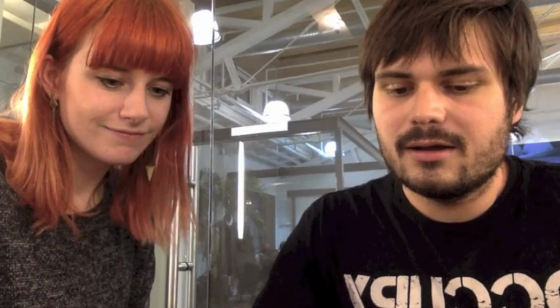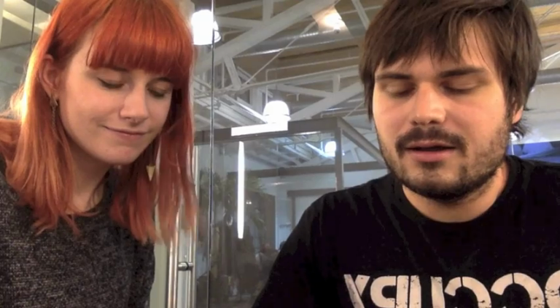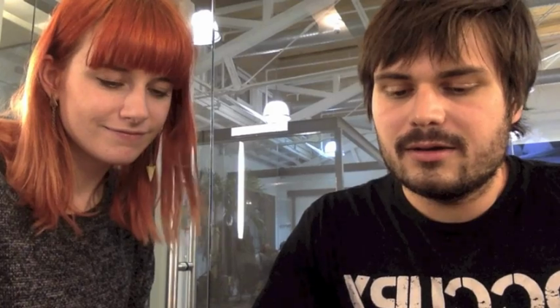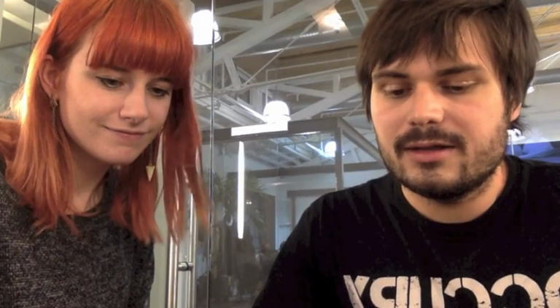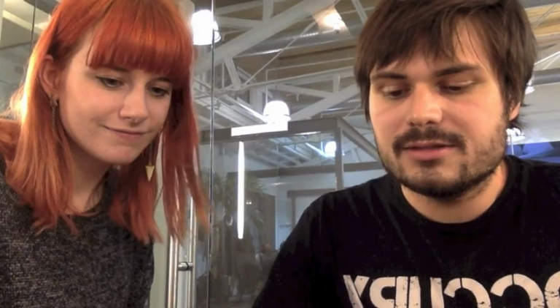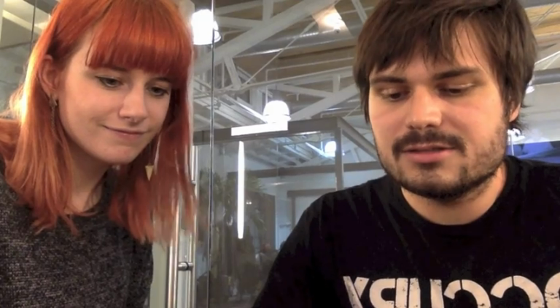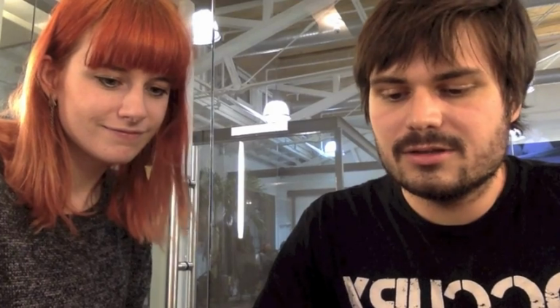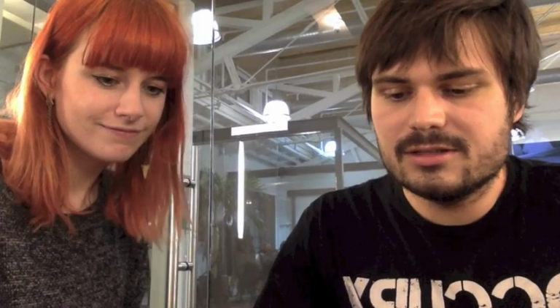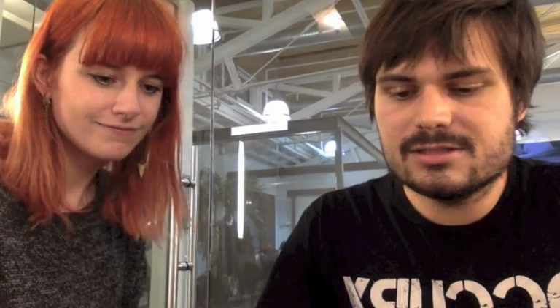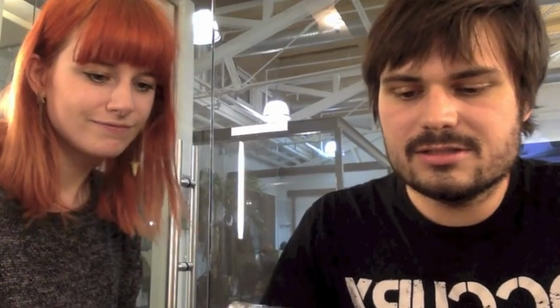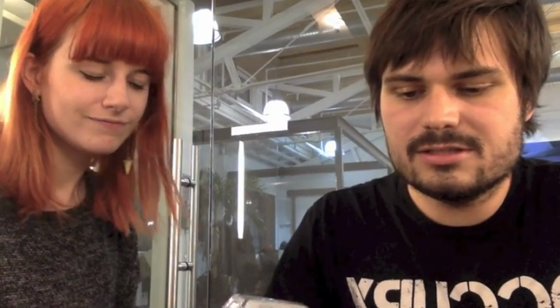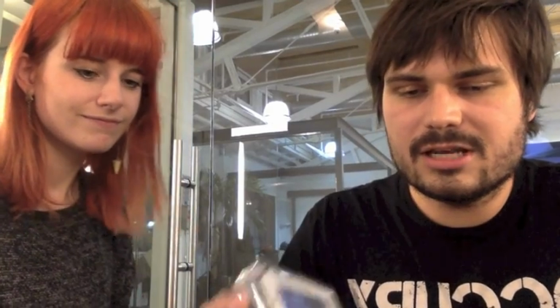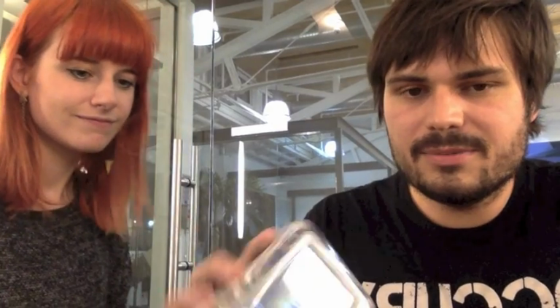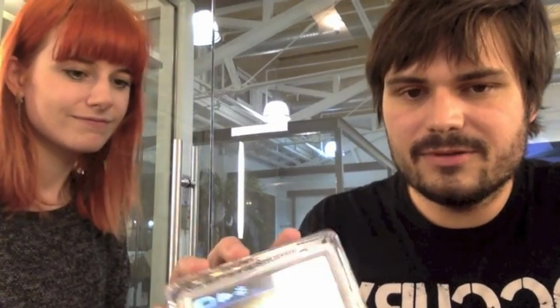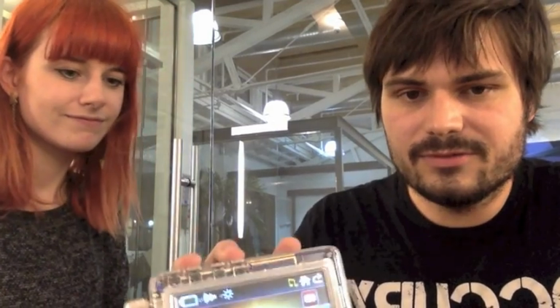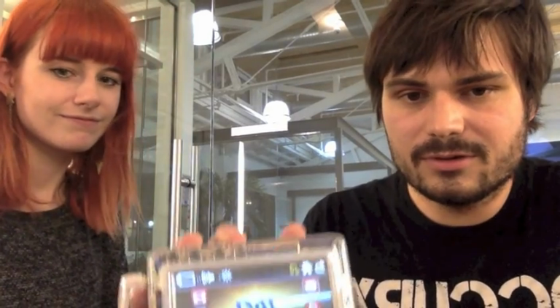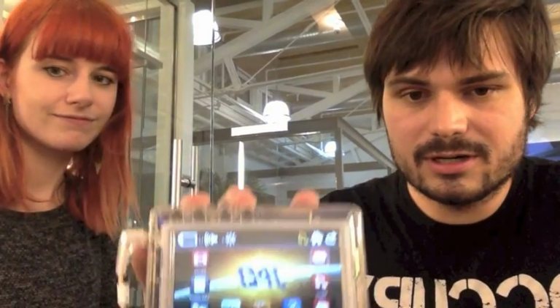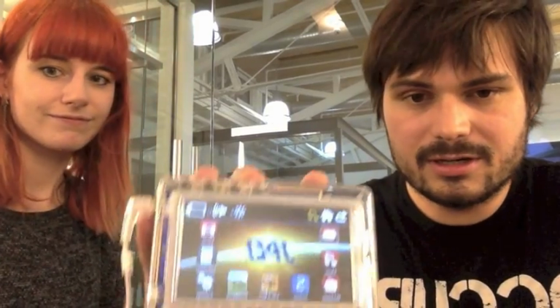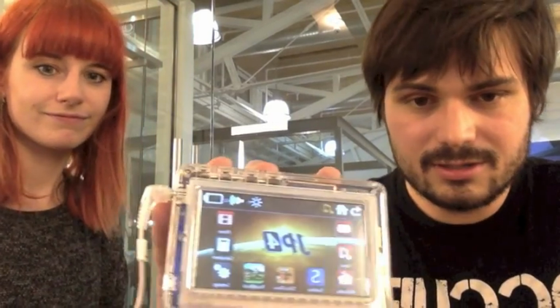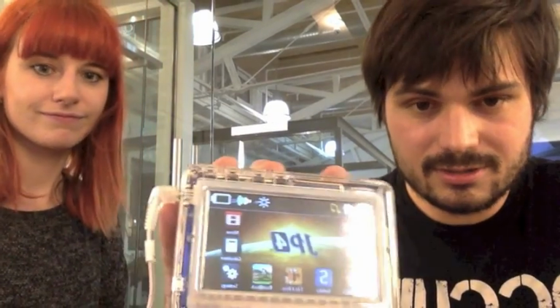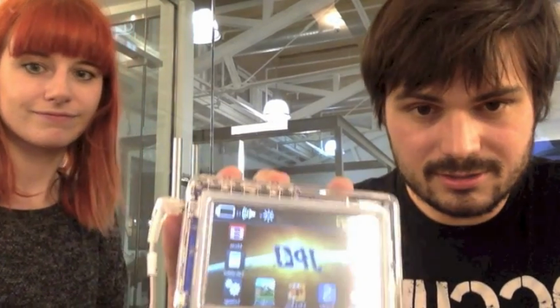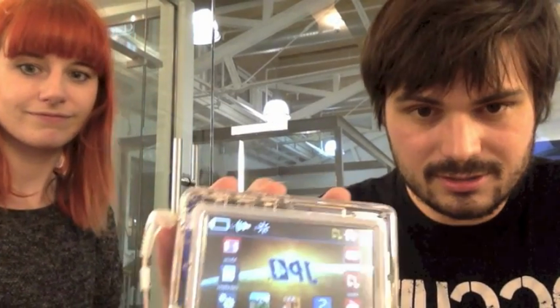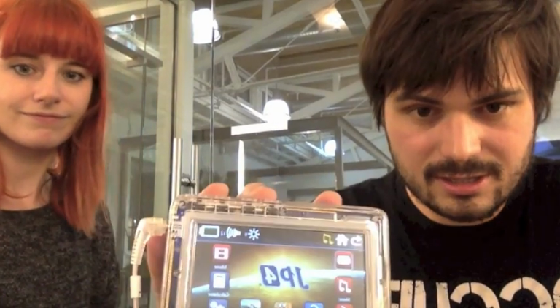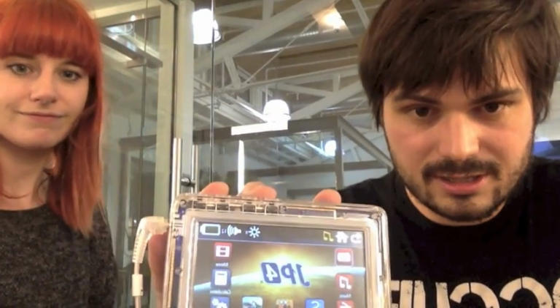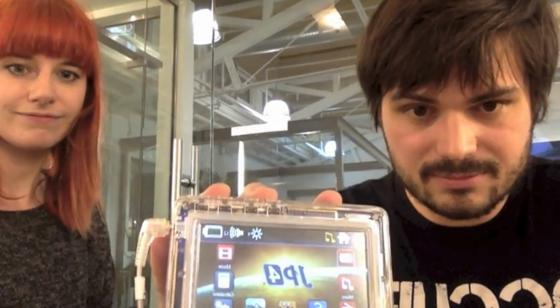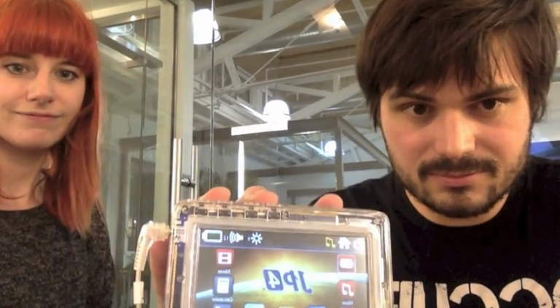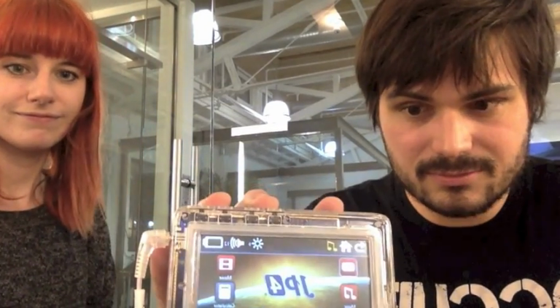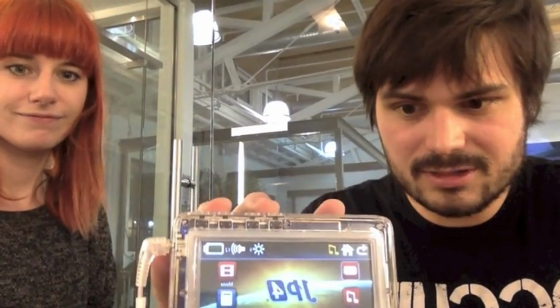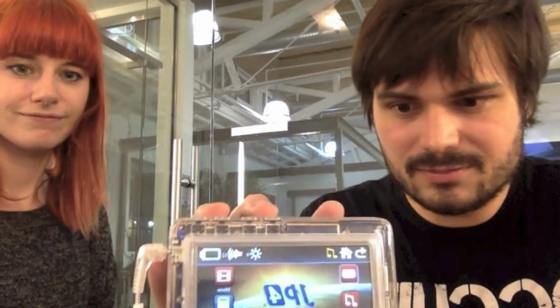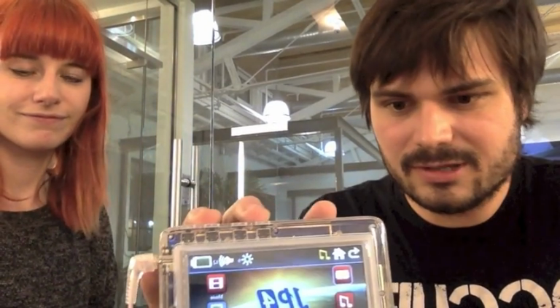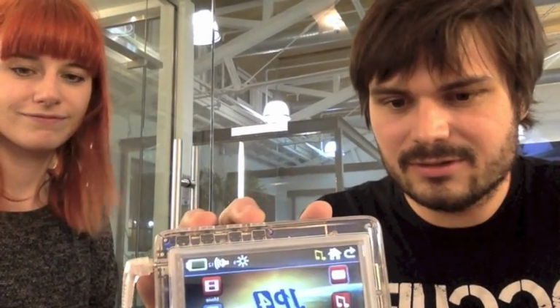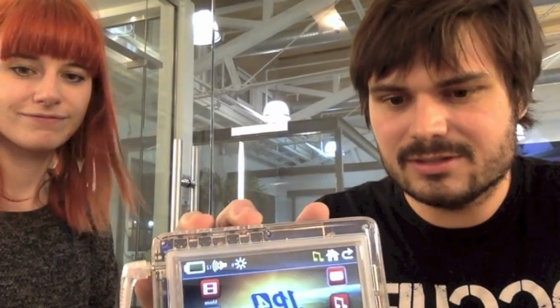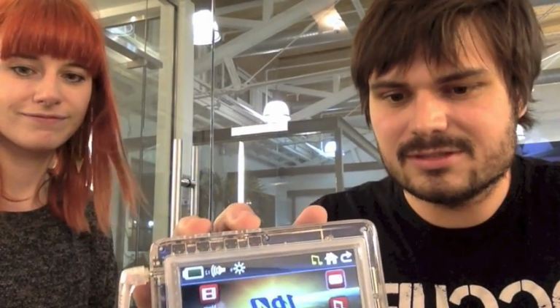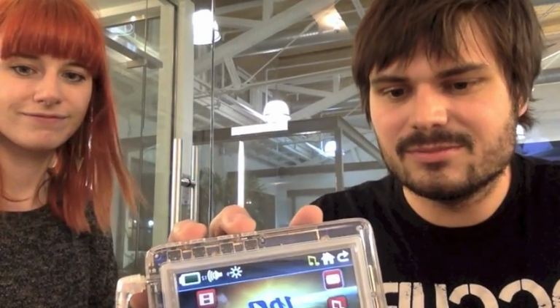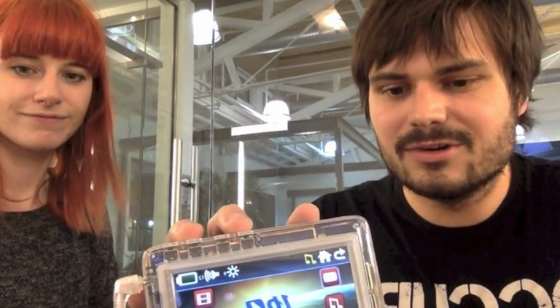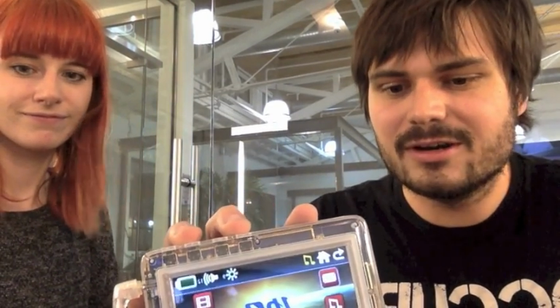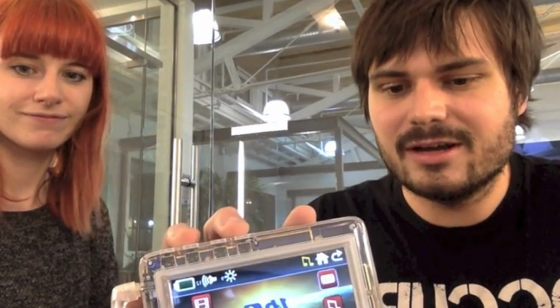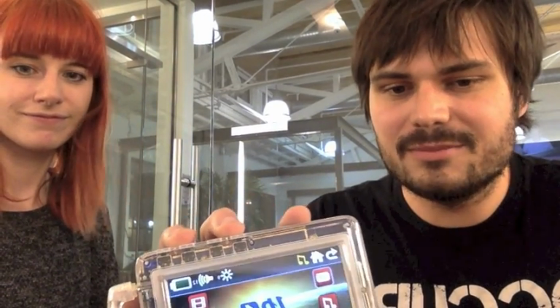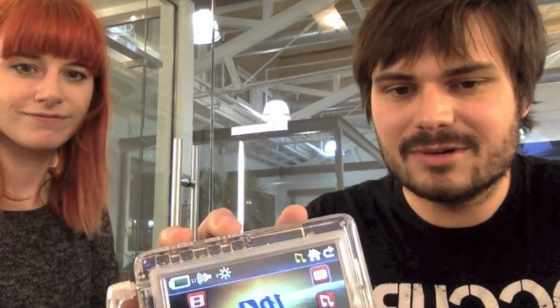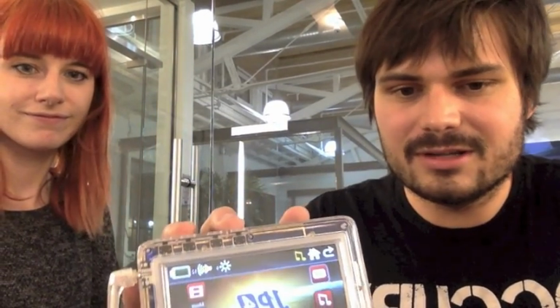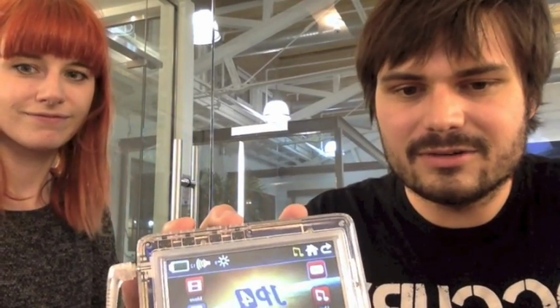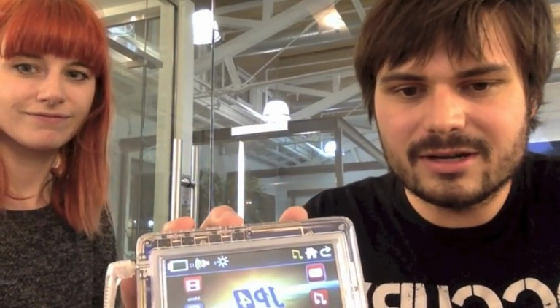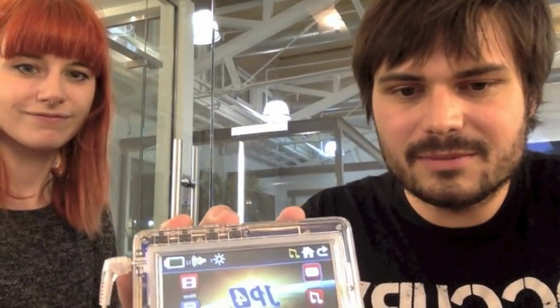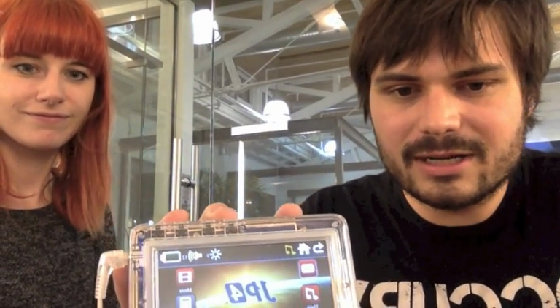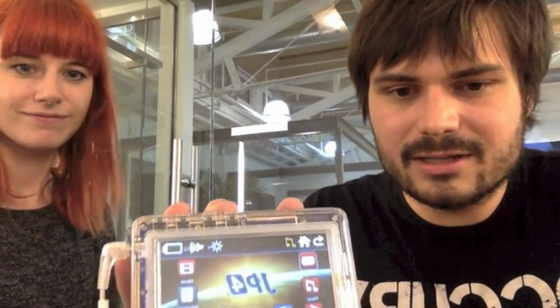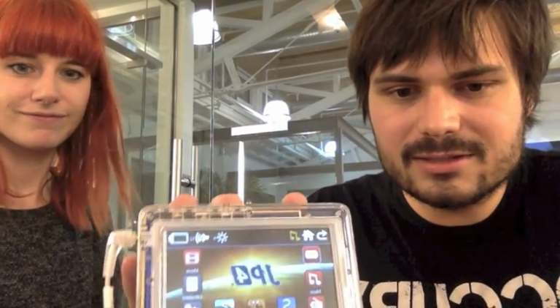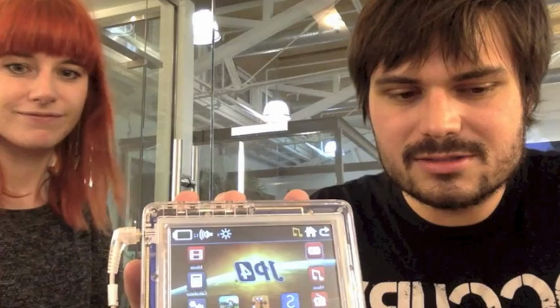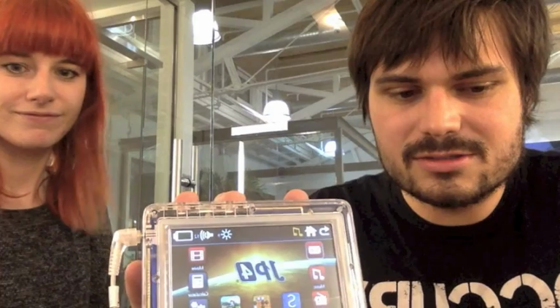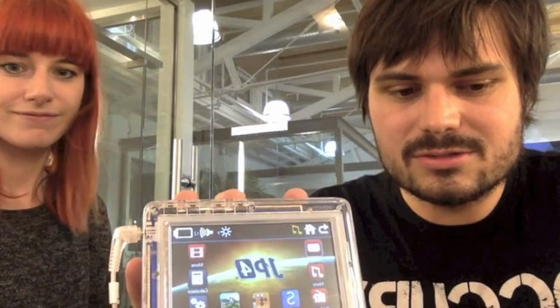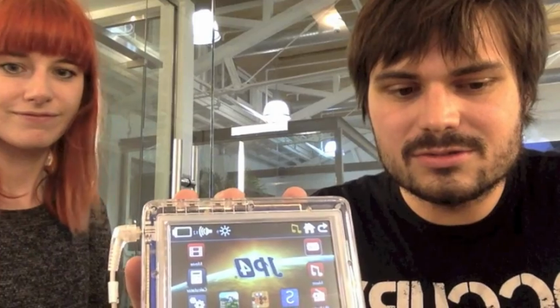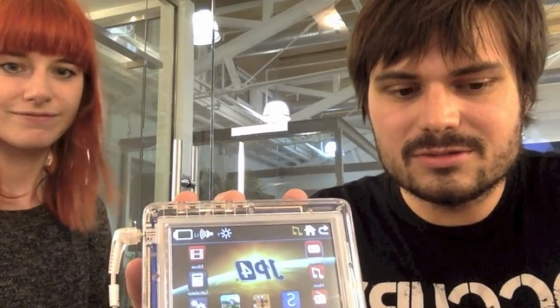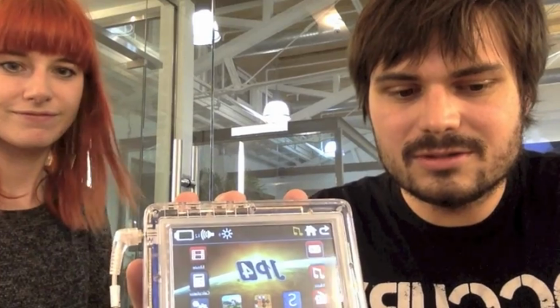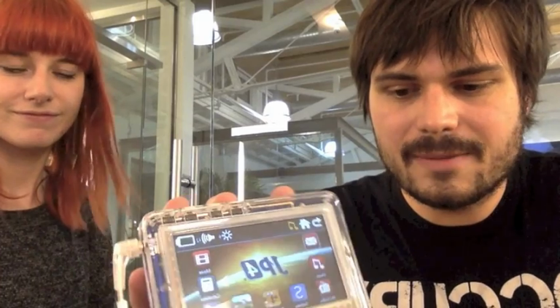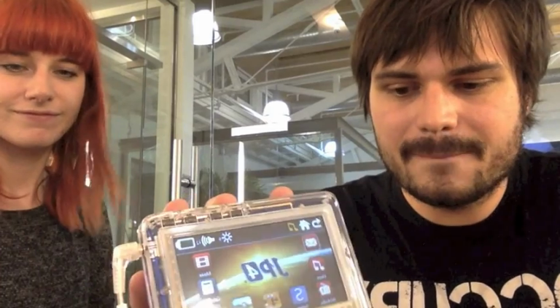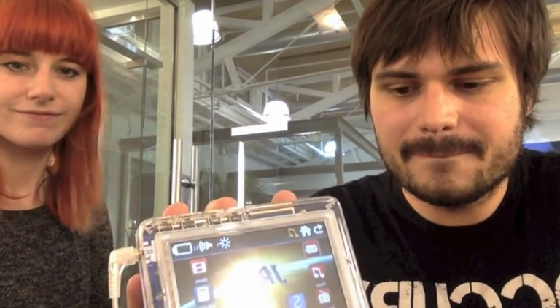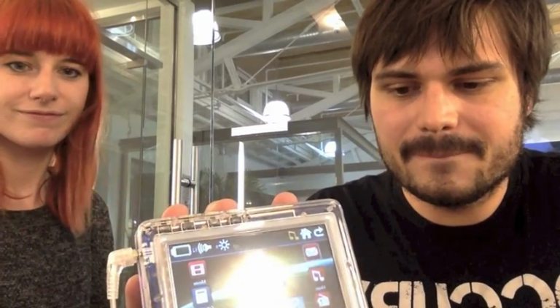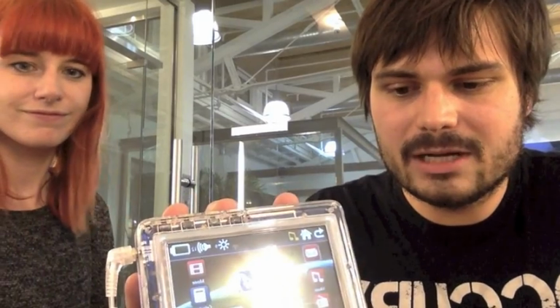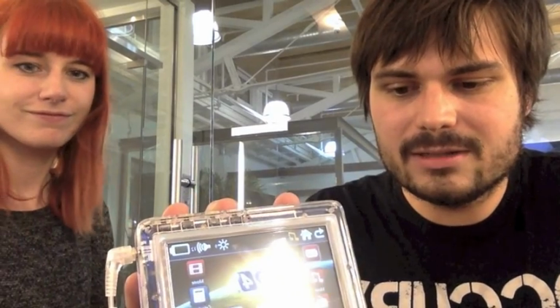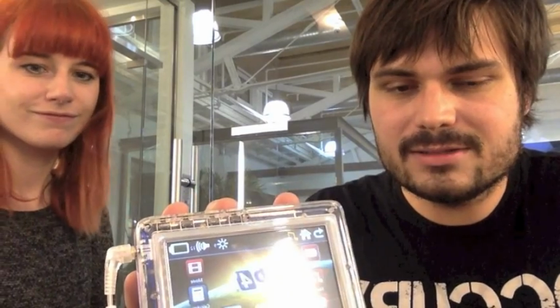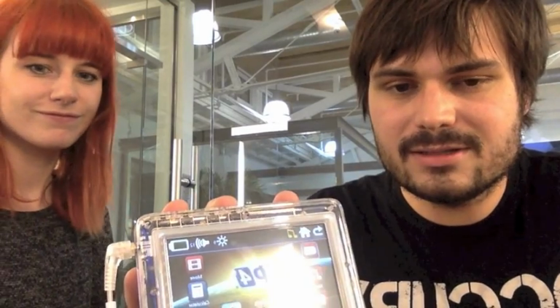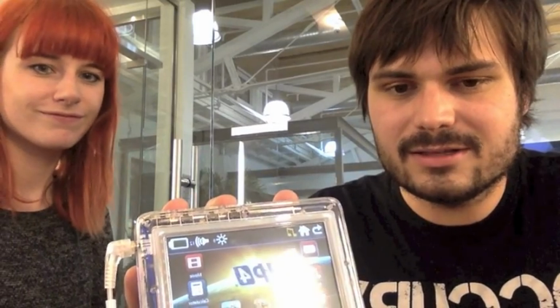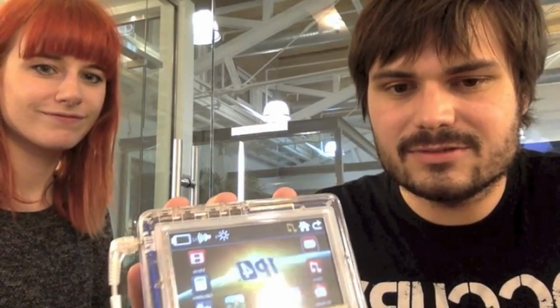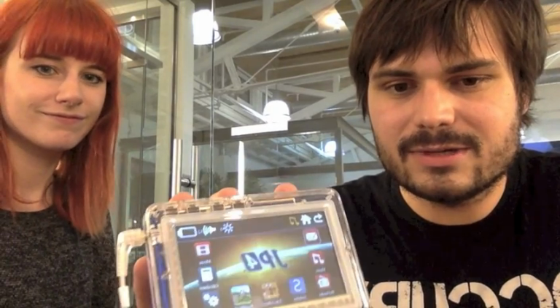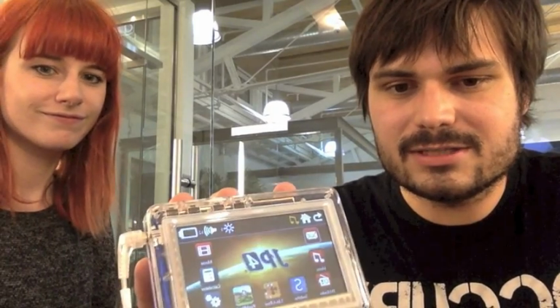Alright, so this is the JP4. We're going to play with this some more and probably write about it soon. But thanks for watching.